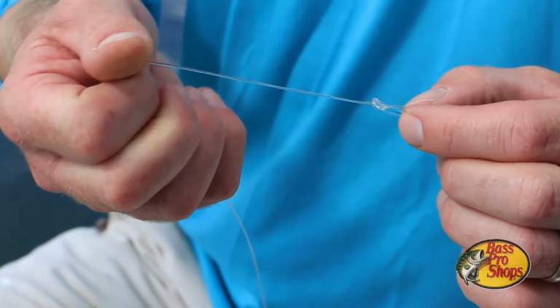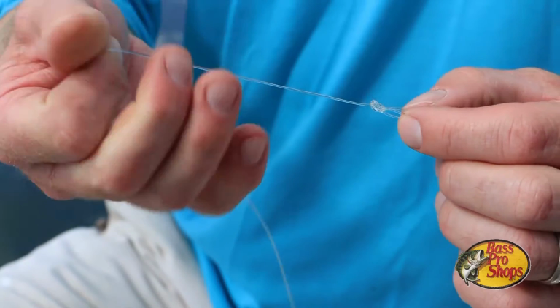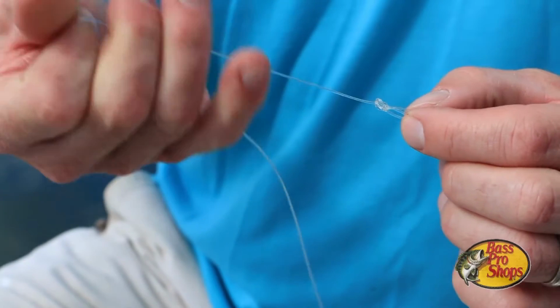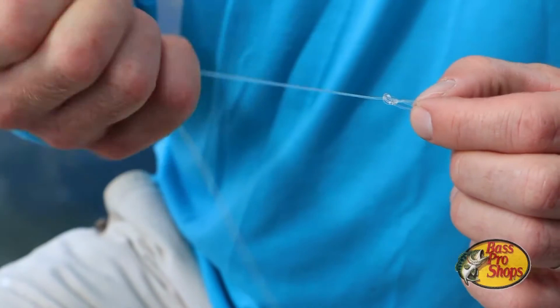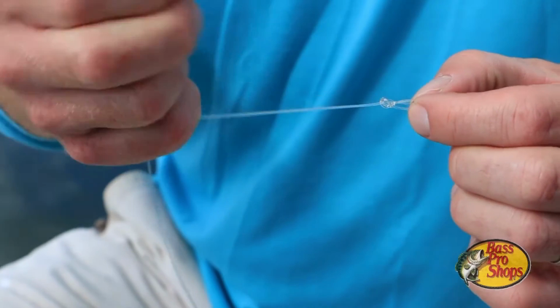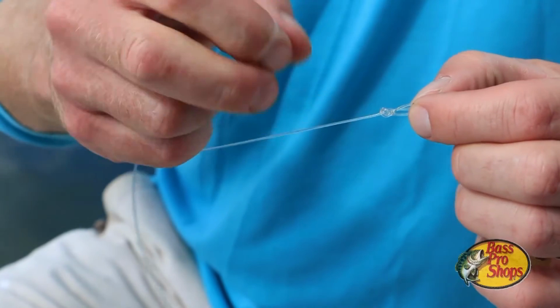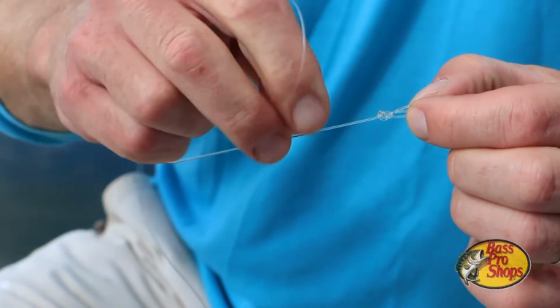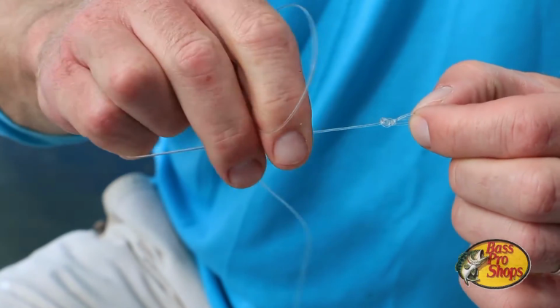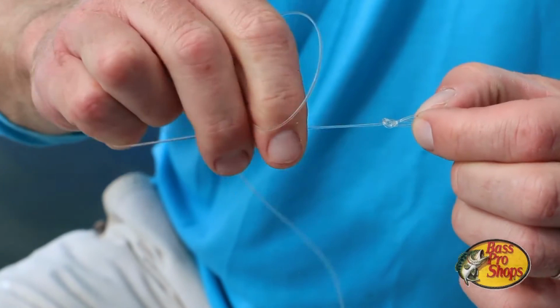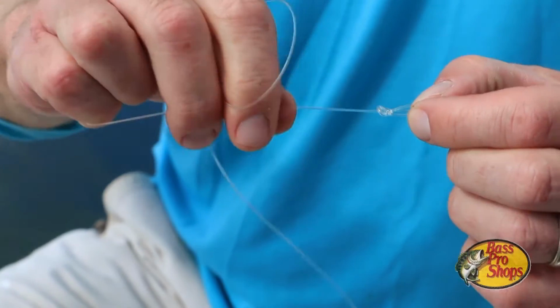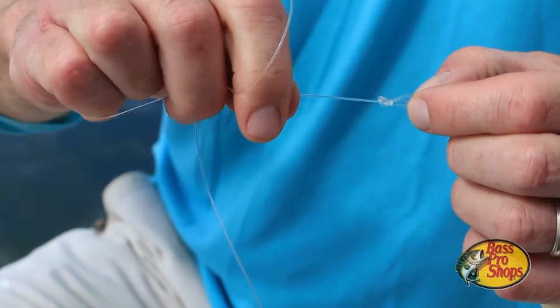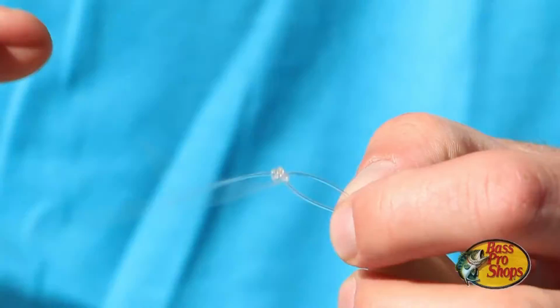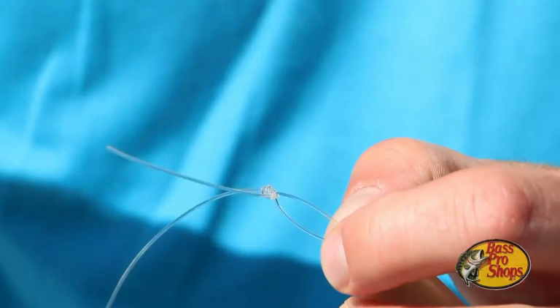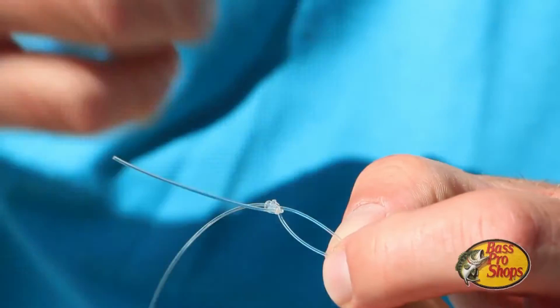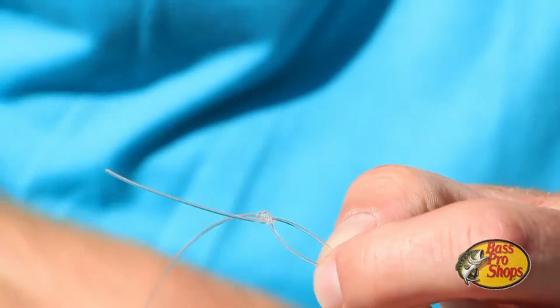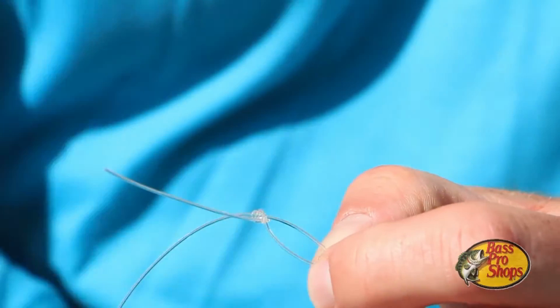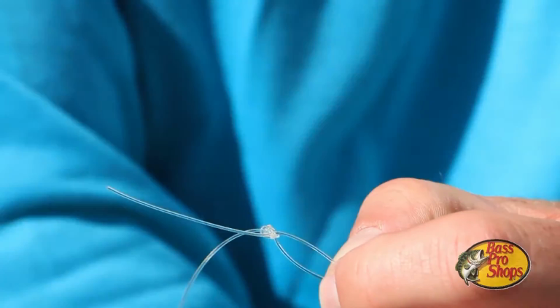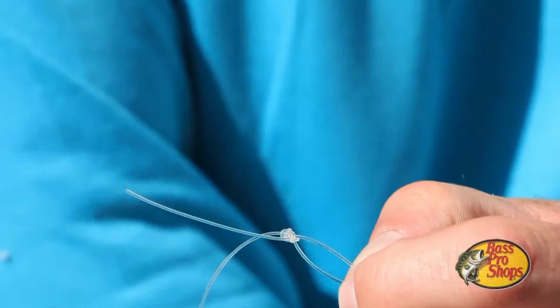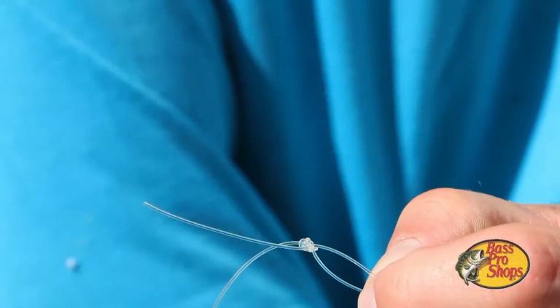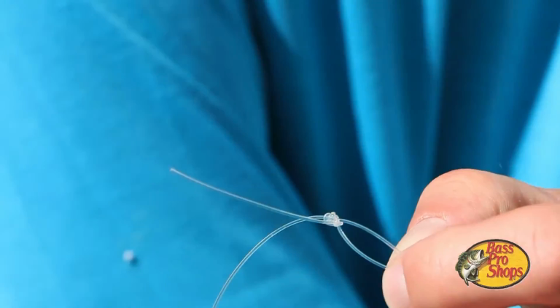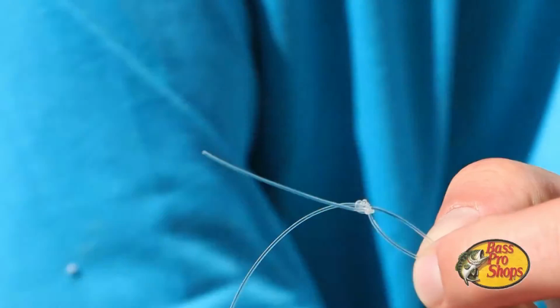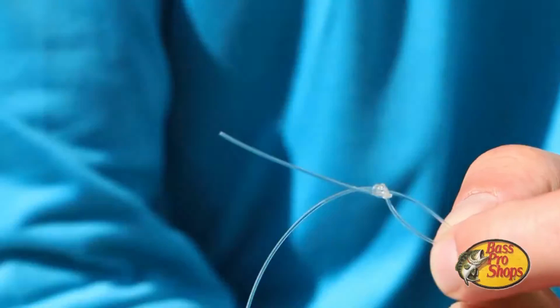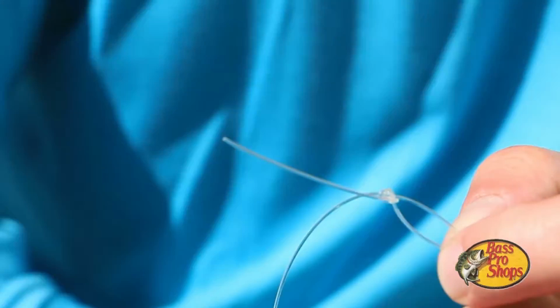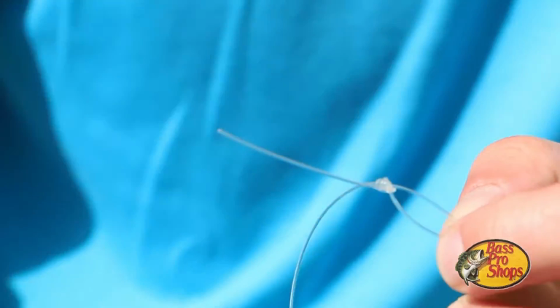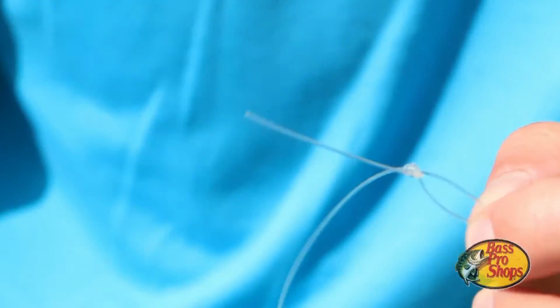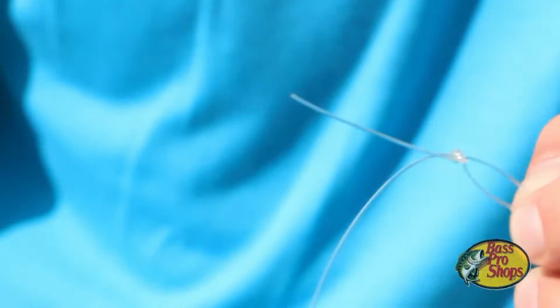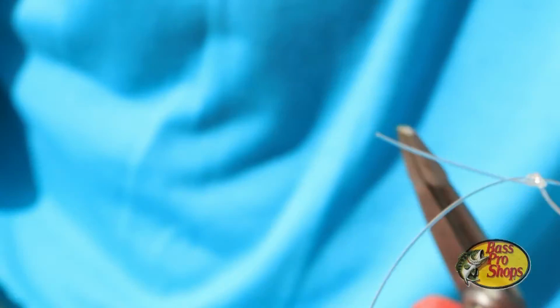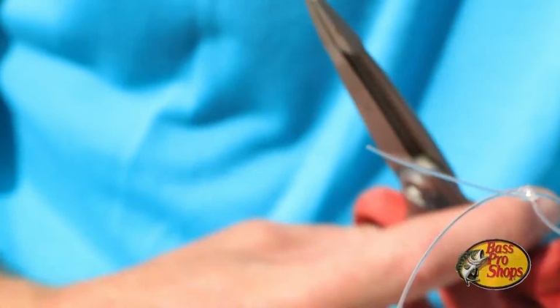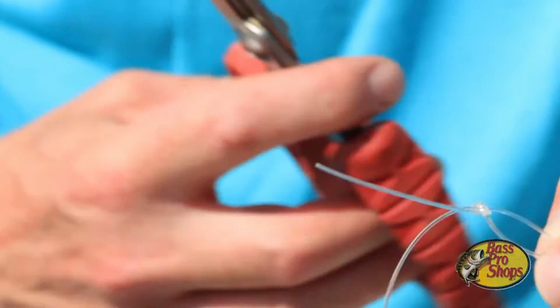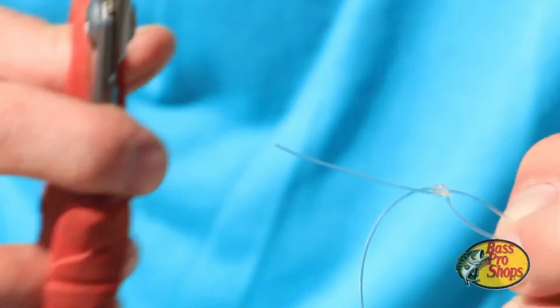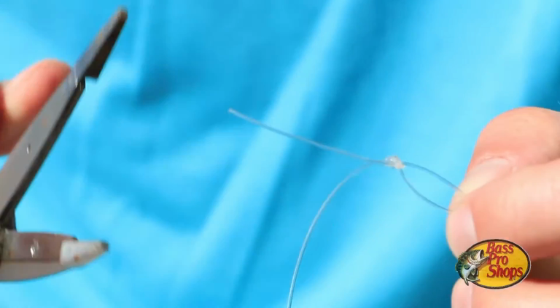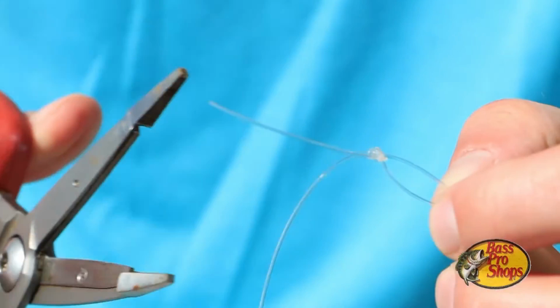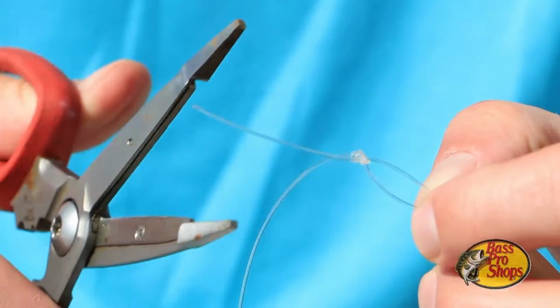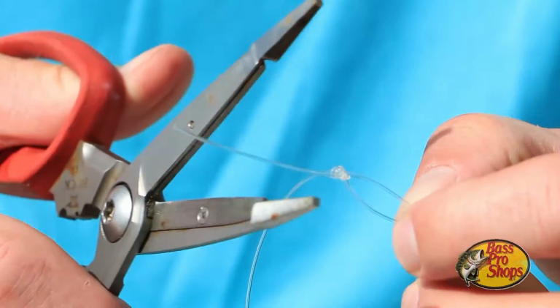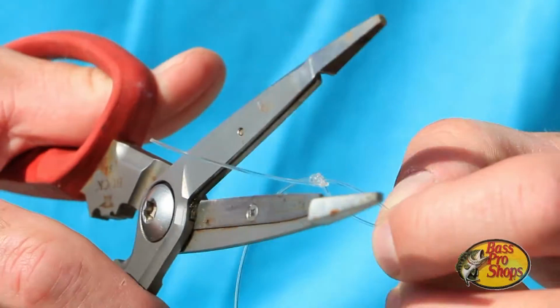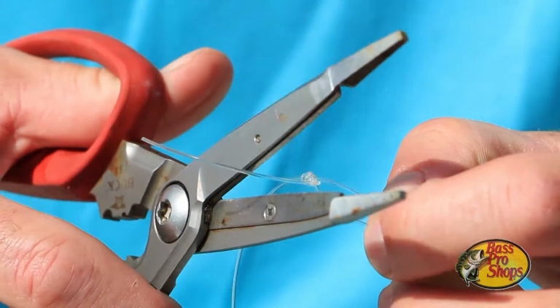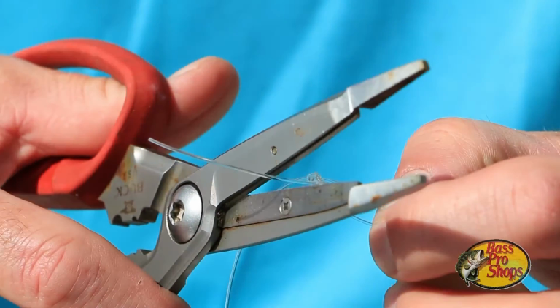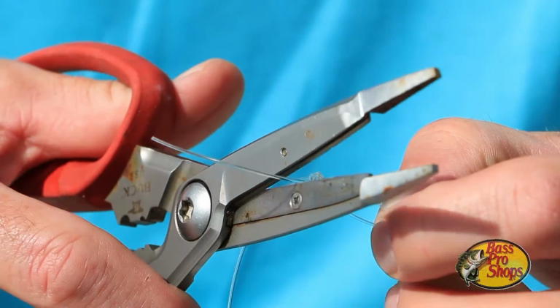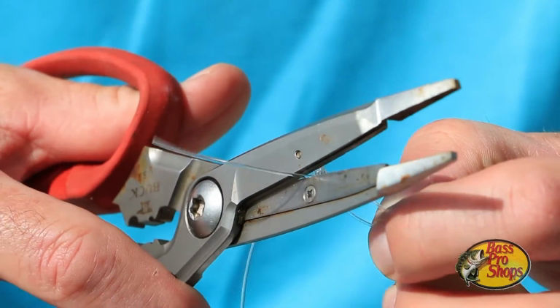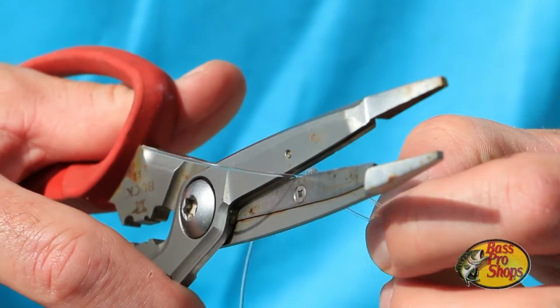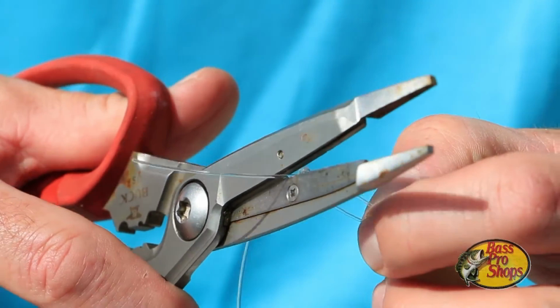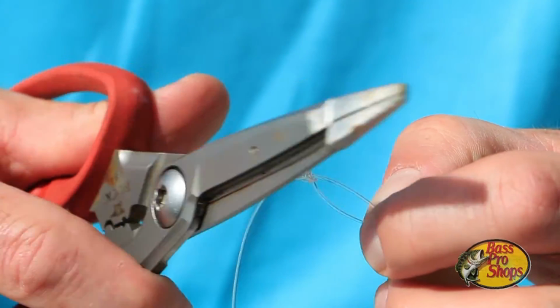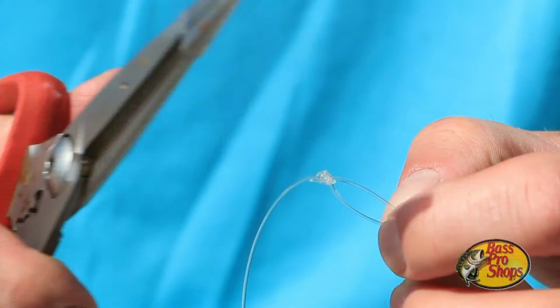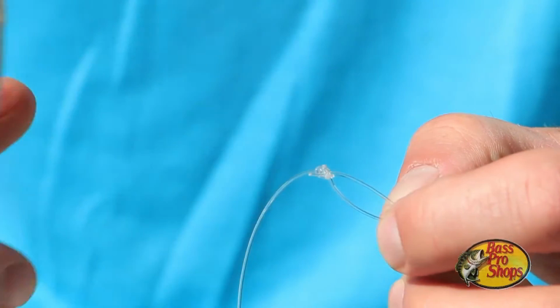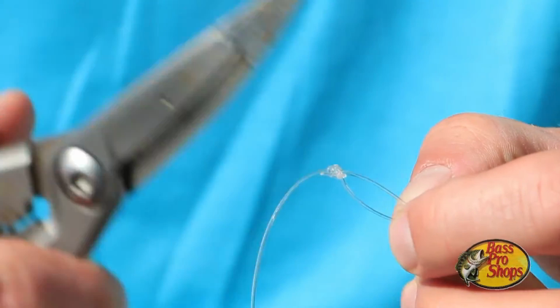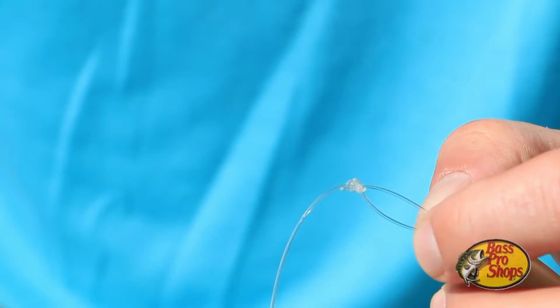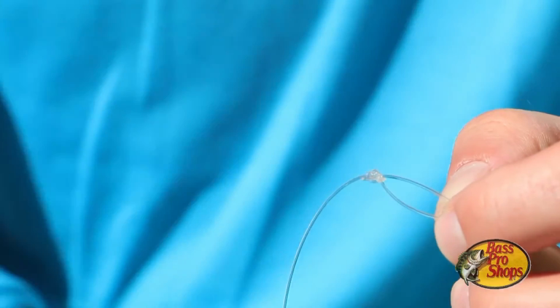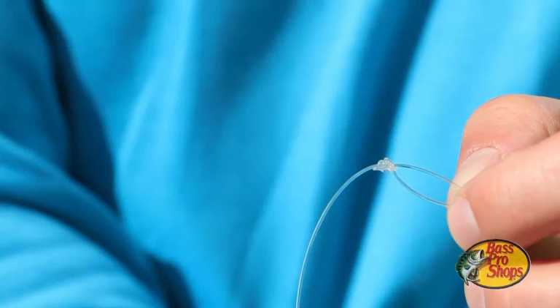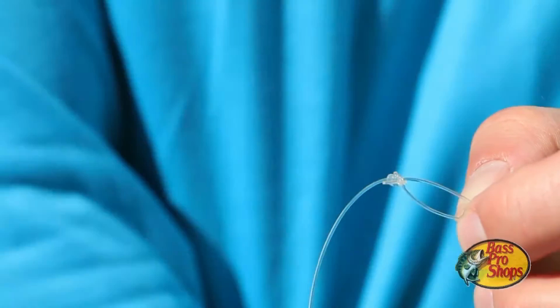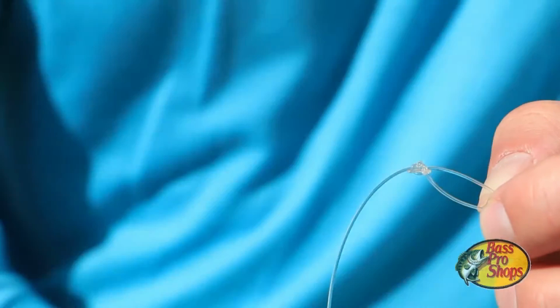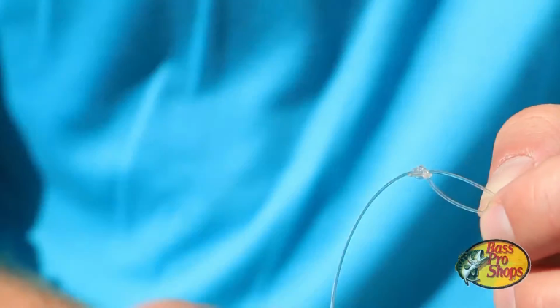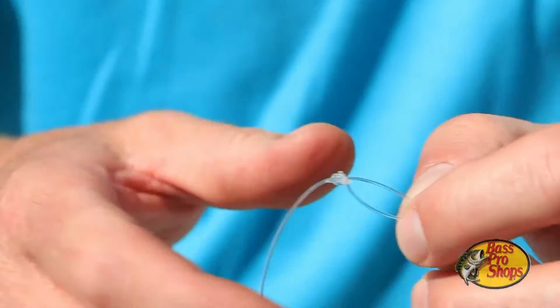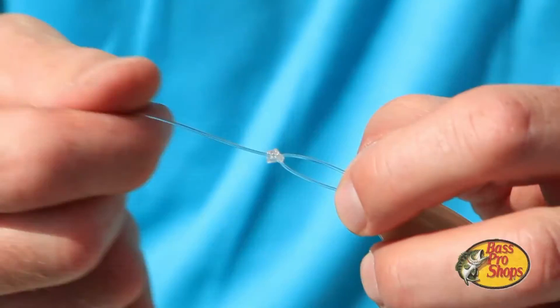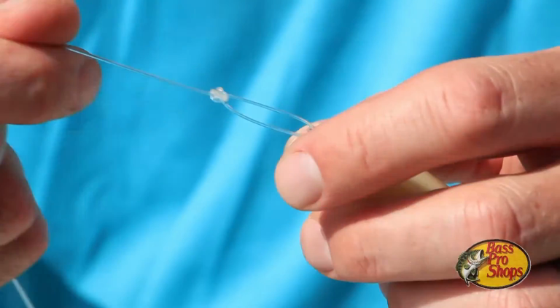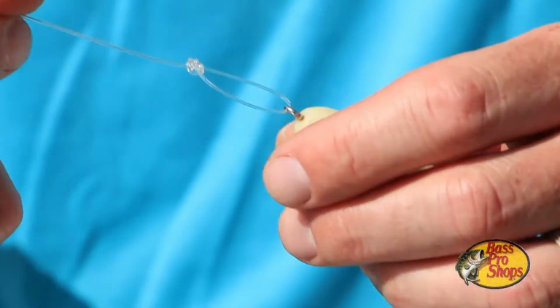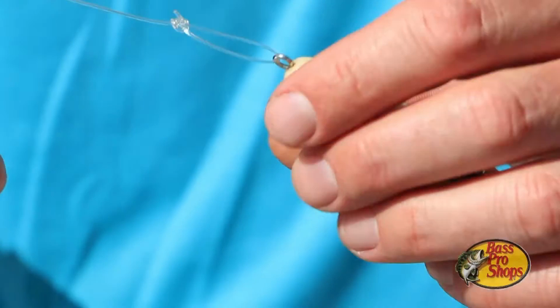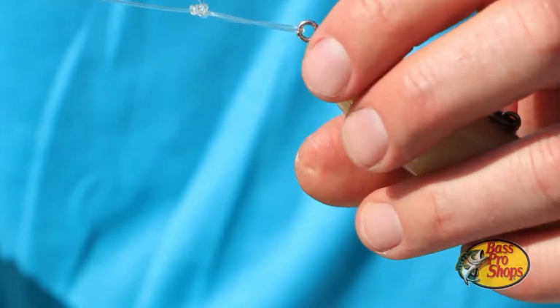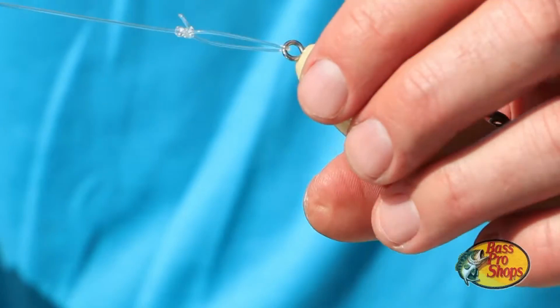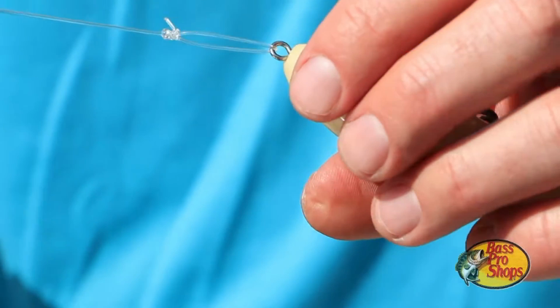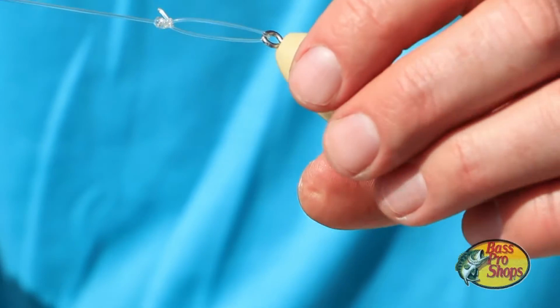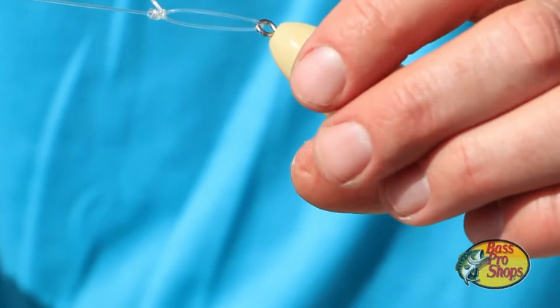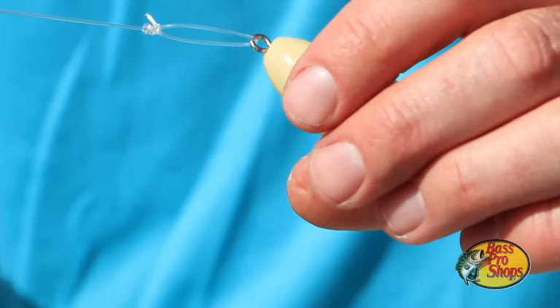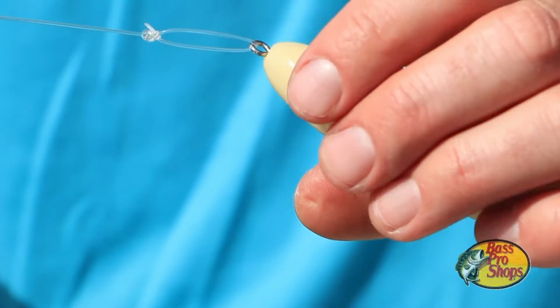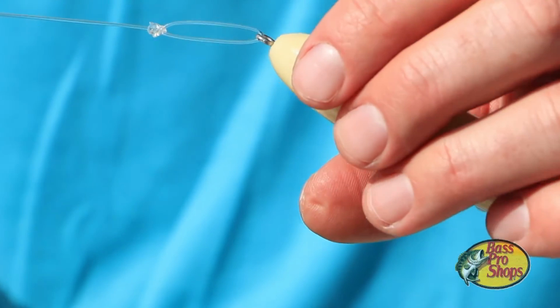There you have it — your loop knot. All you need to do now is trim the tag end and there you've got it.